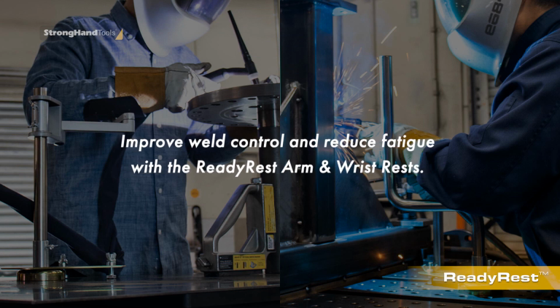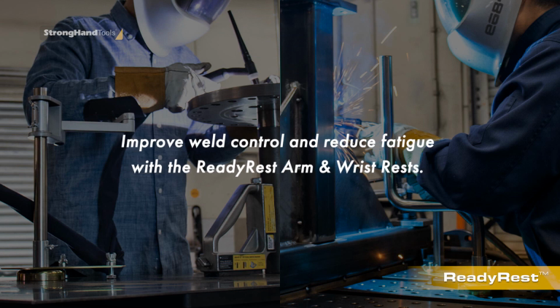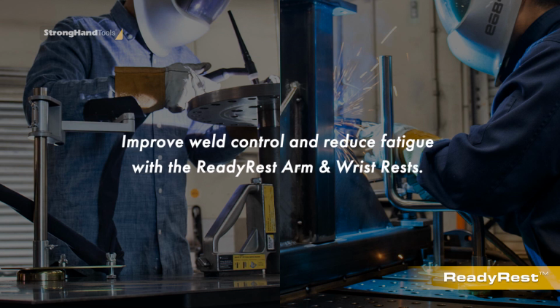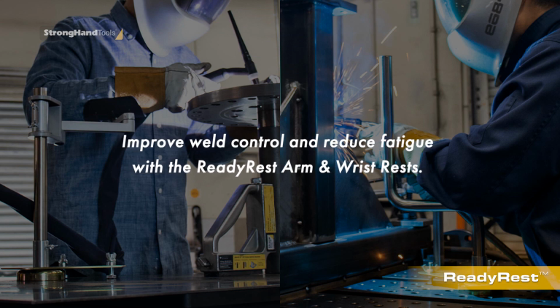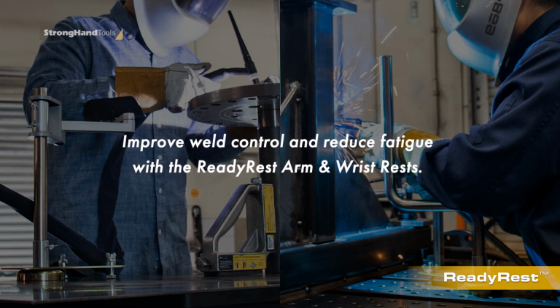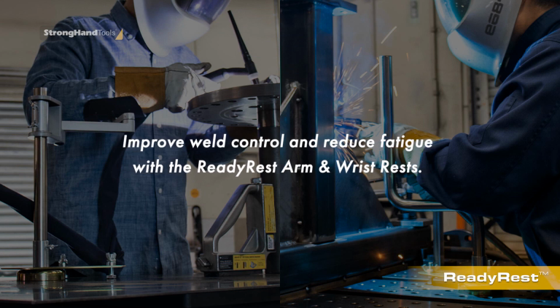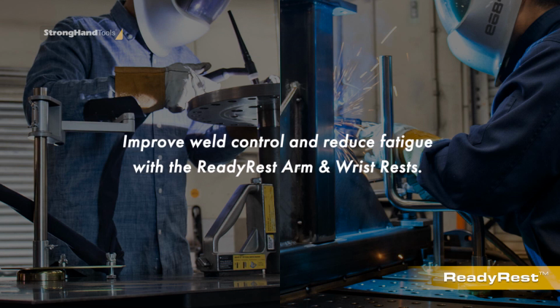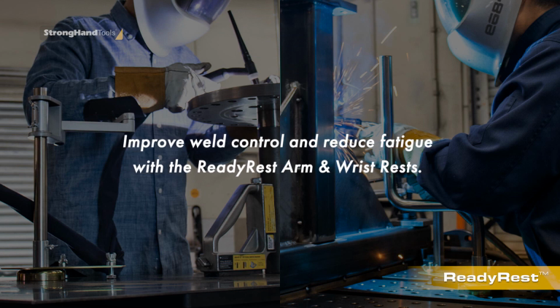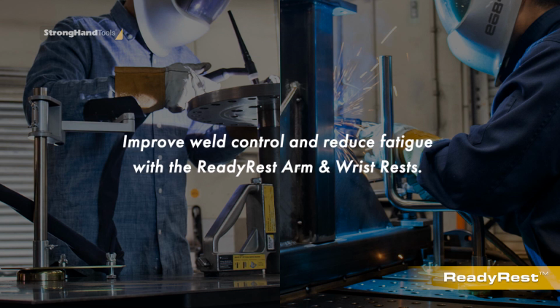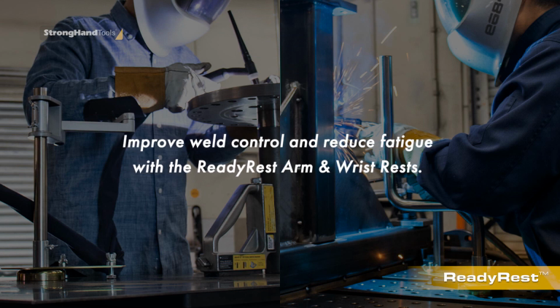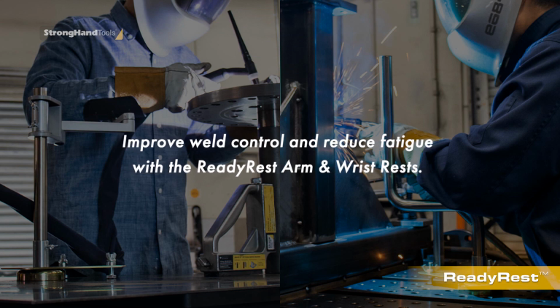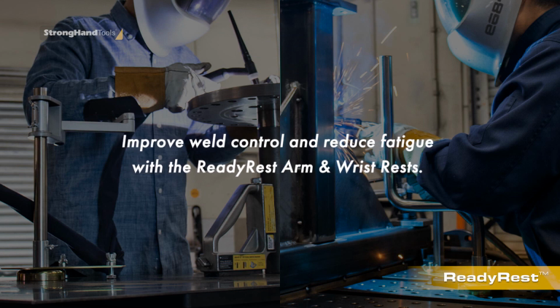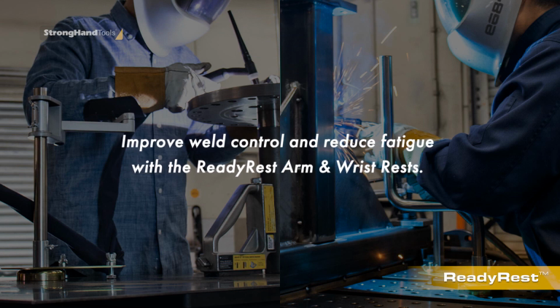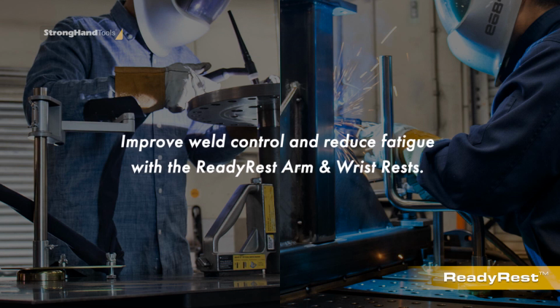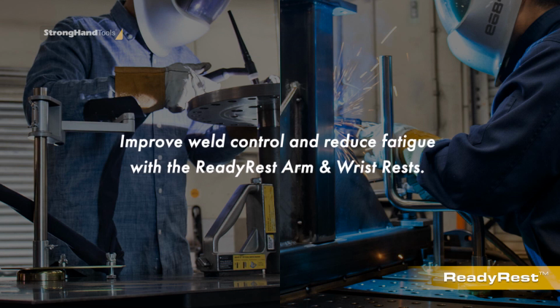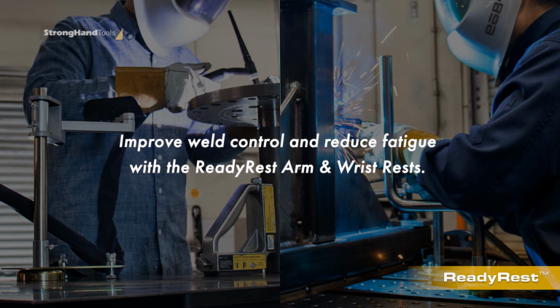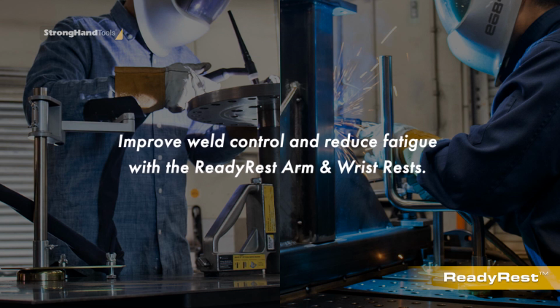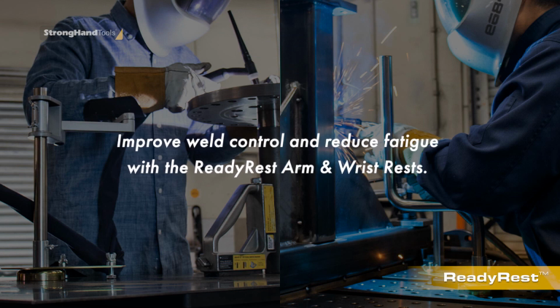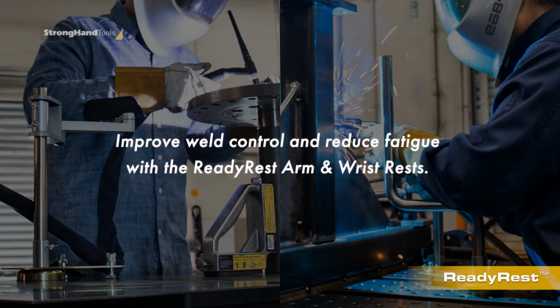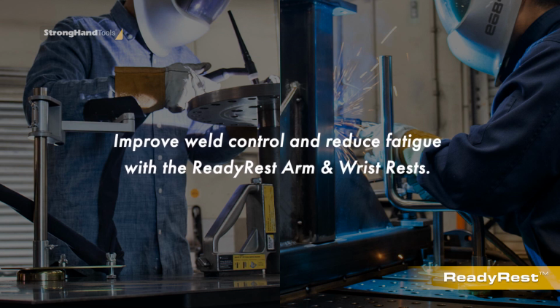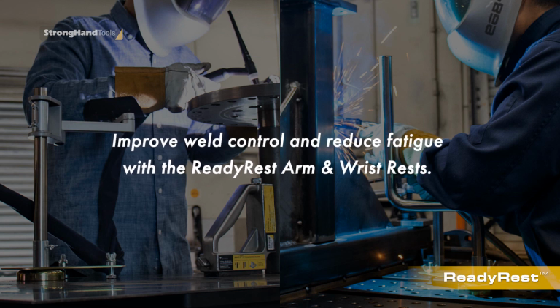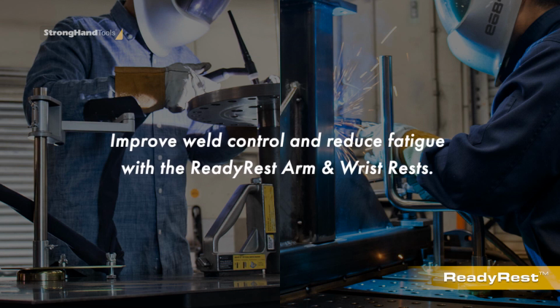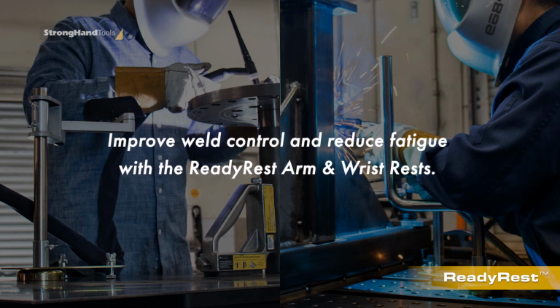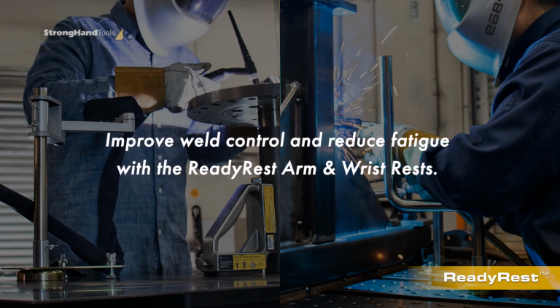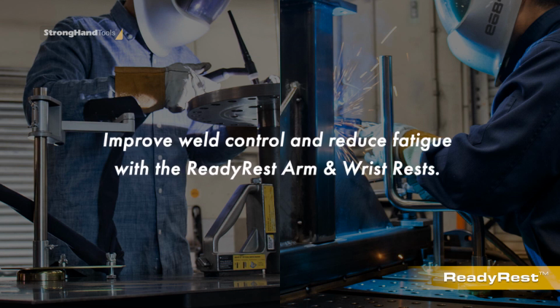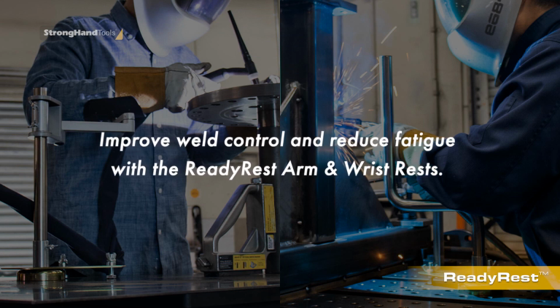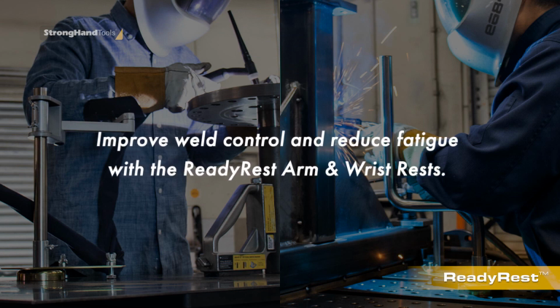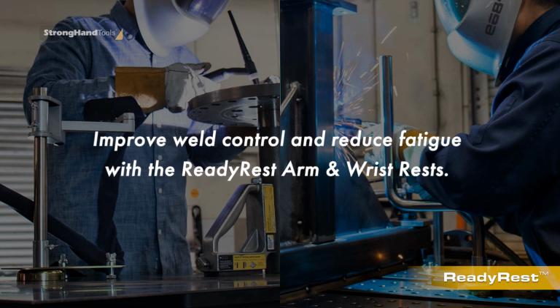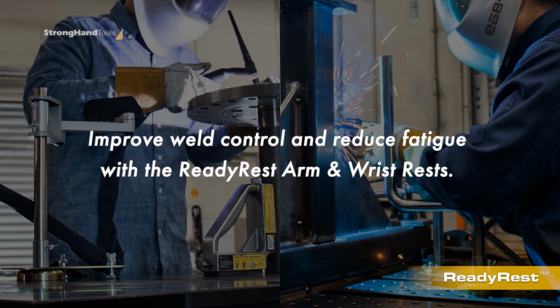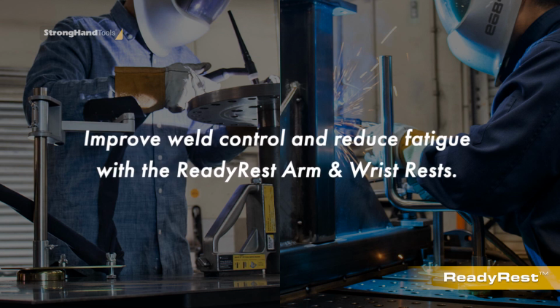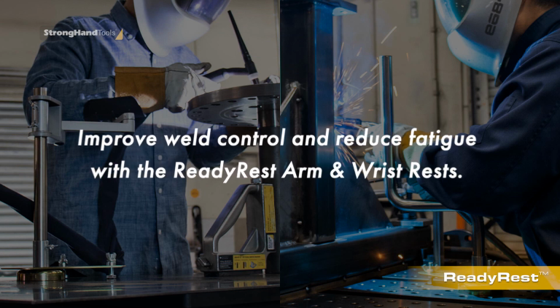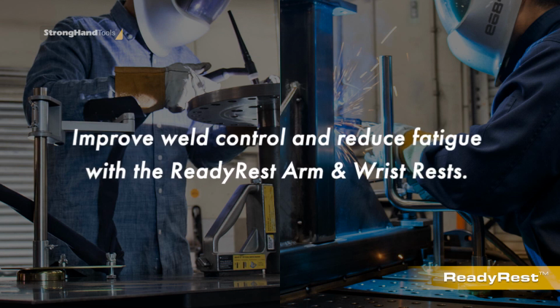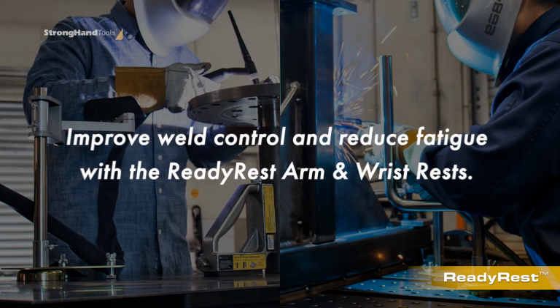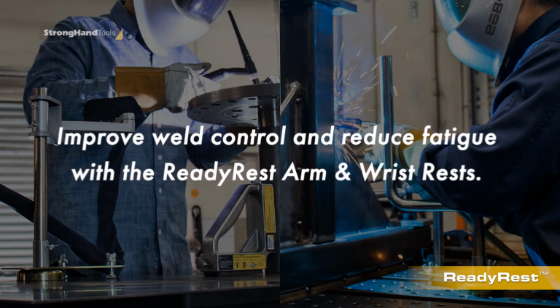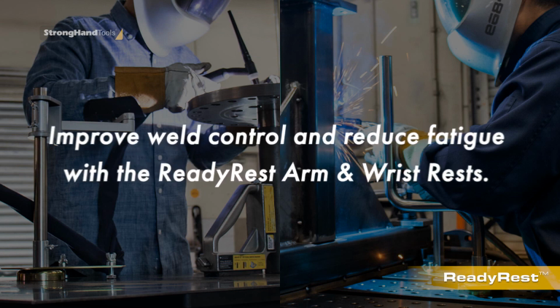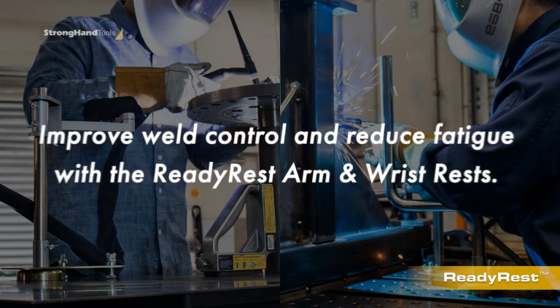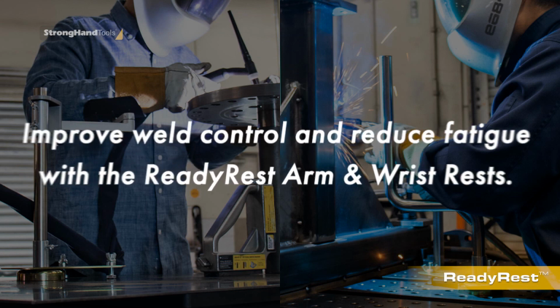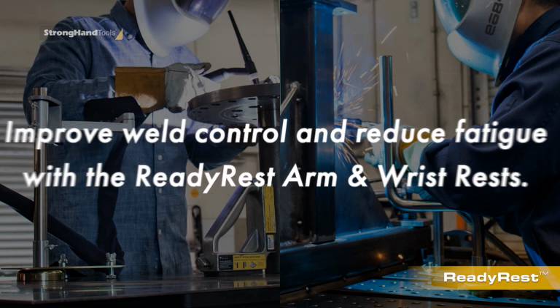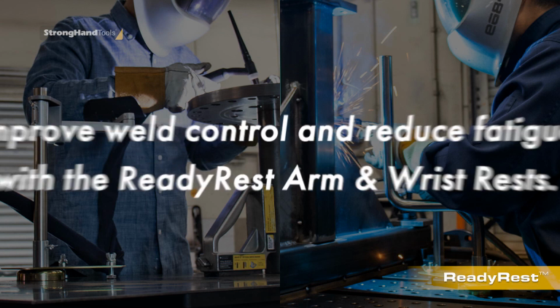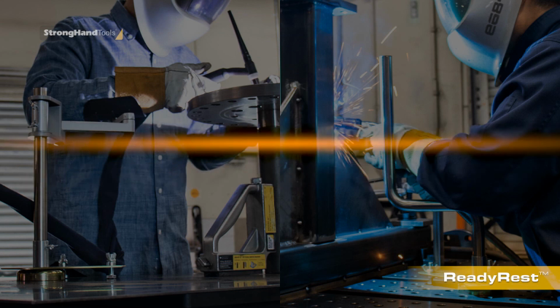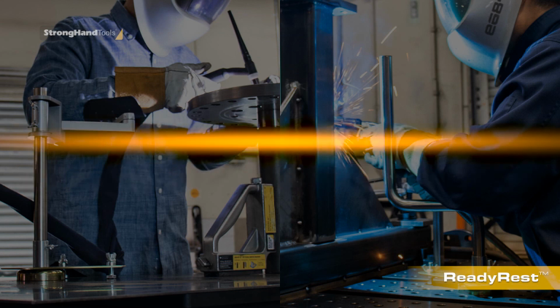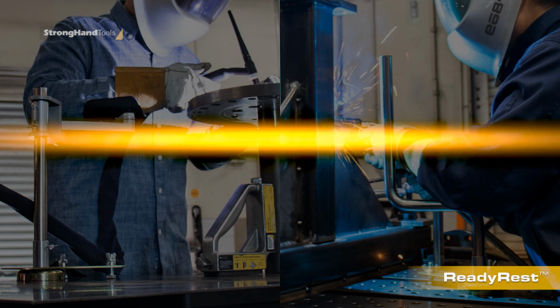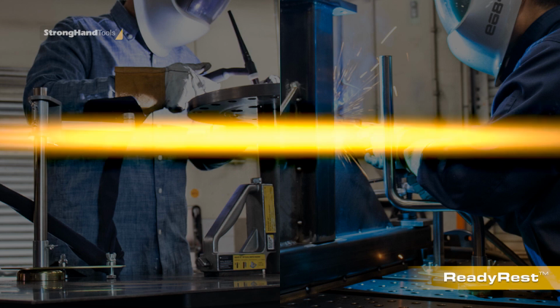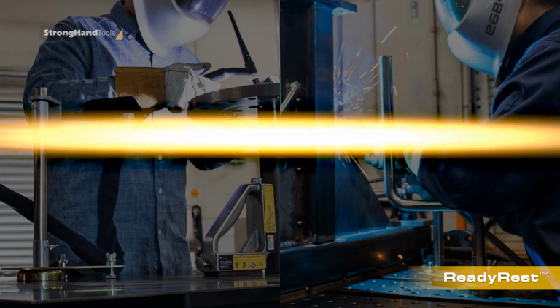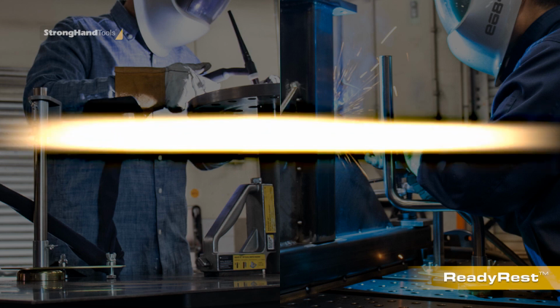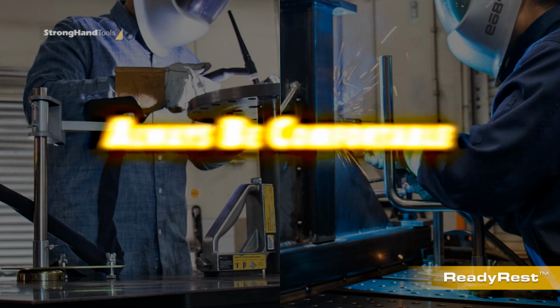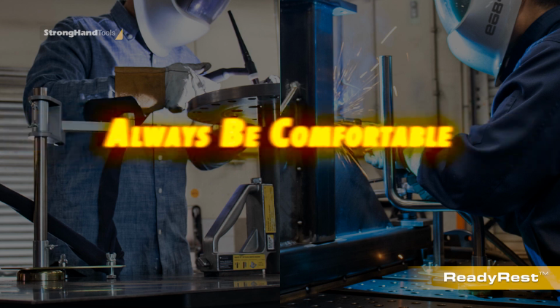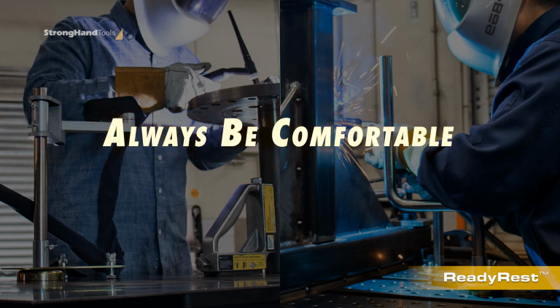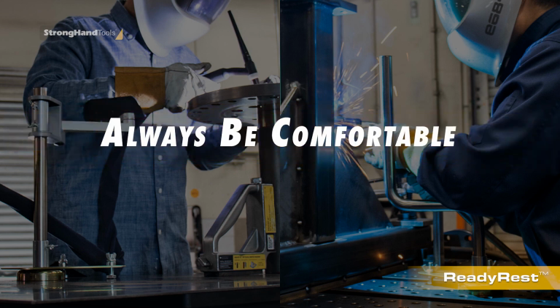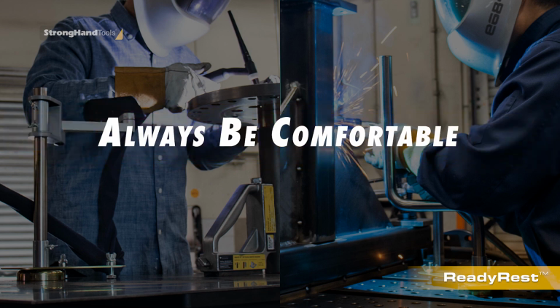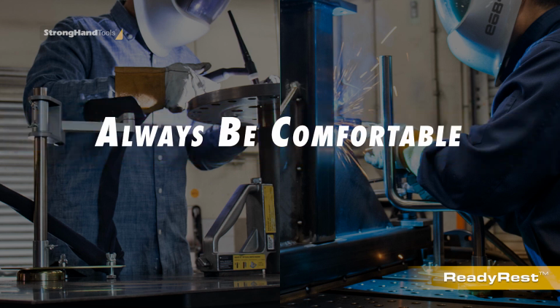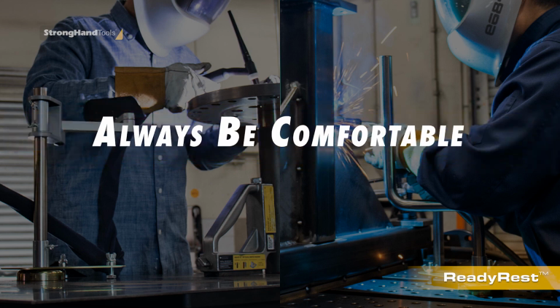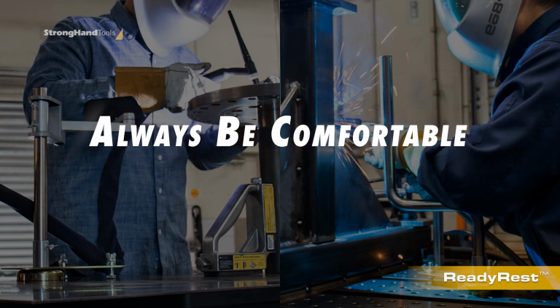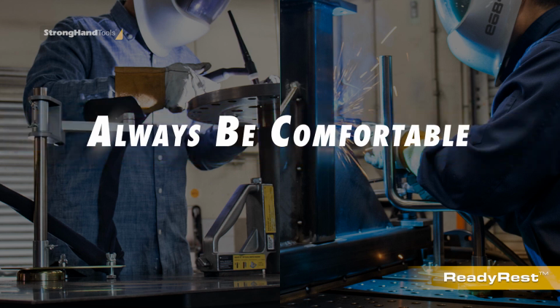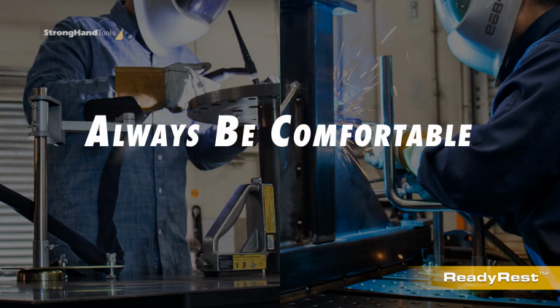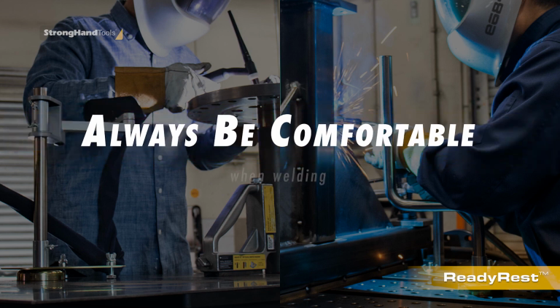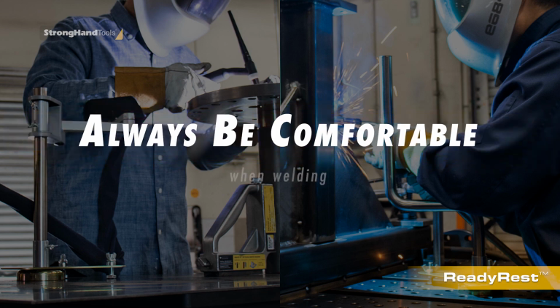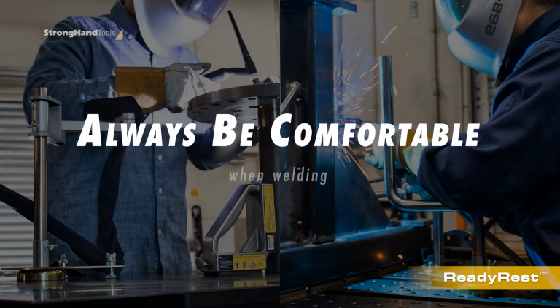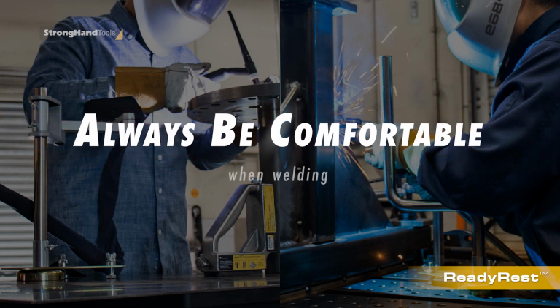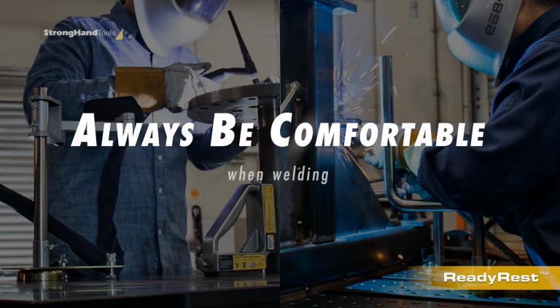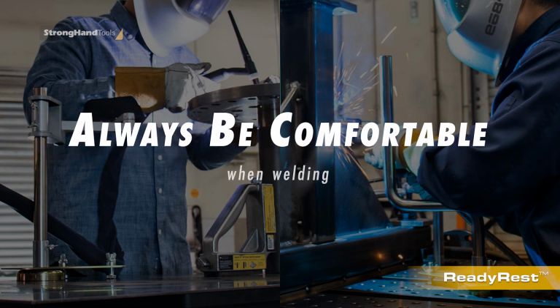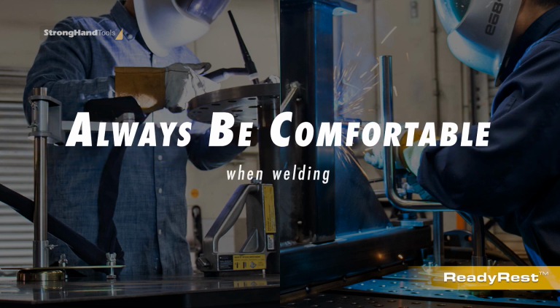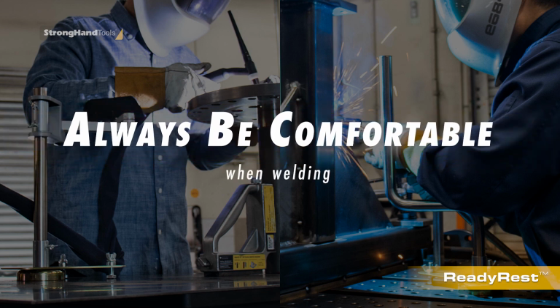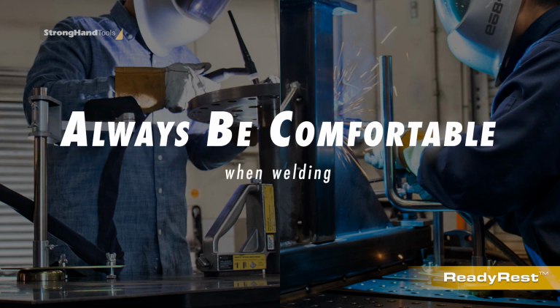Get the support you need to do your best work with the ReadyRest arm and wrist rest. And always be comfortable when welding.